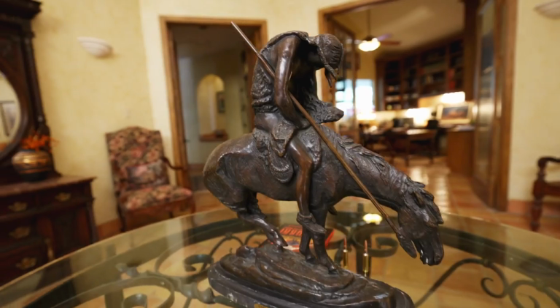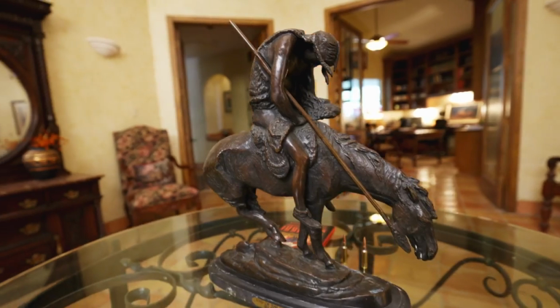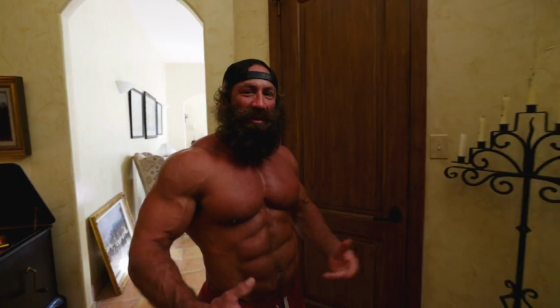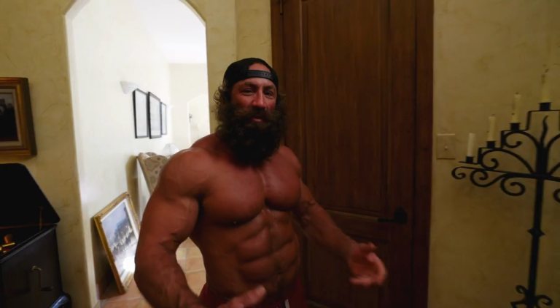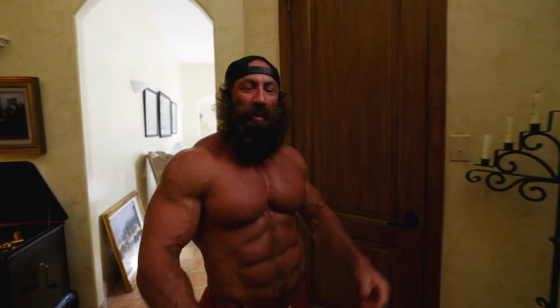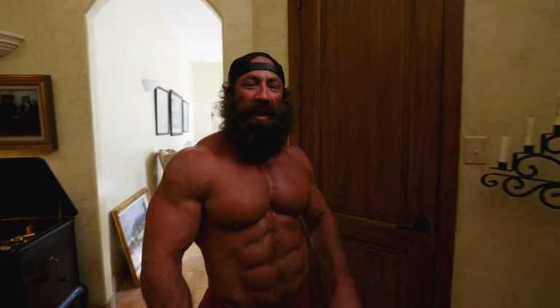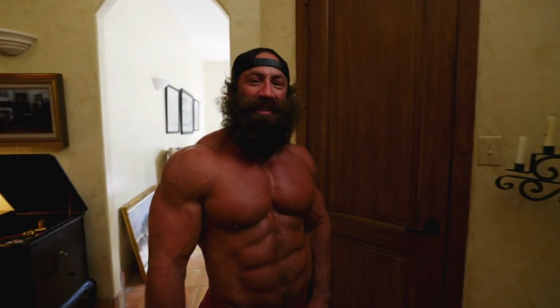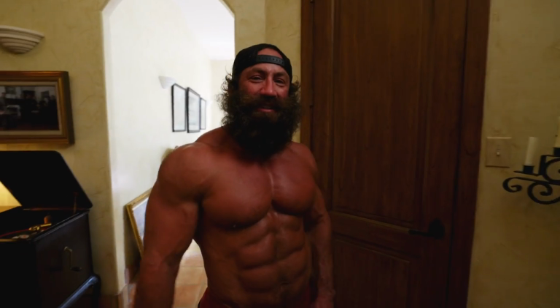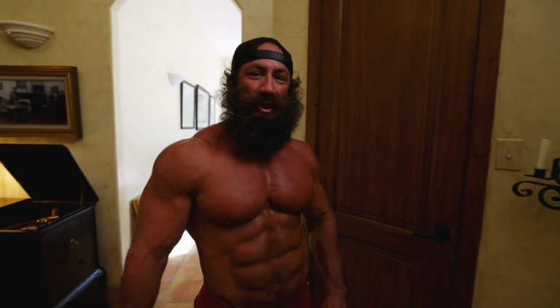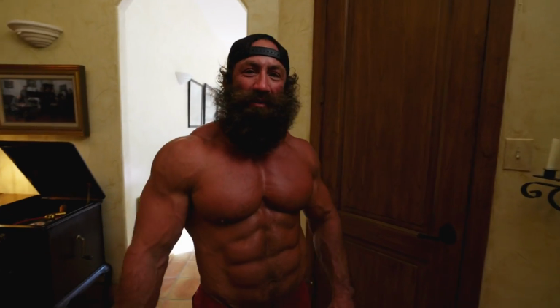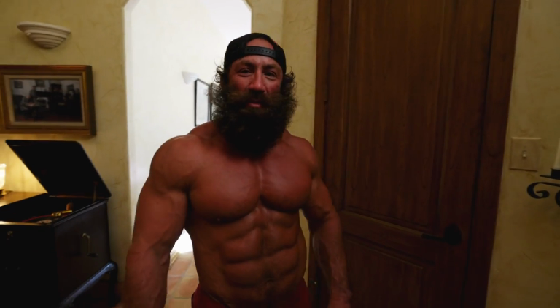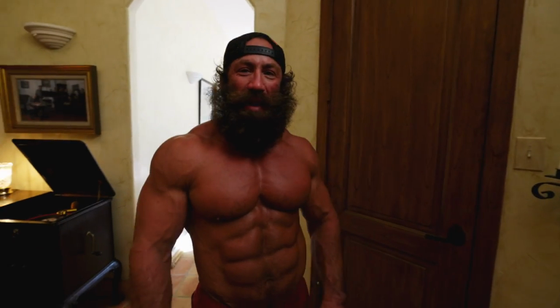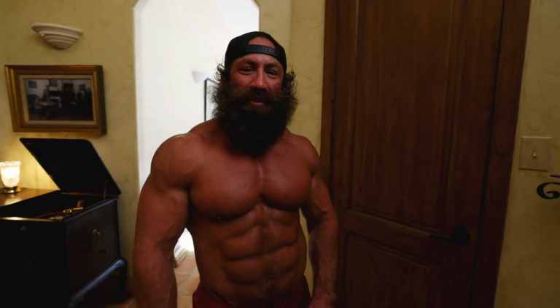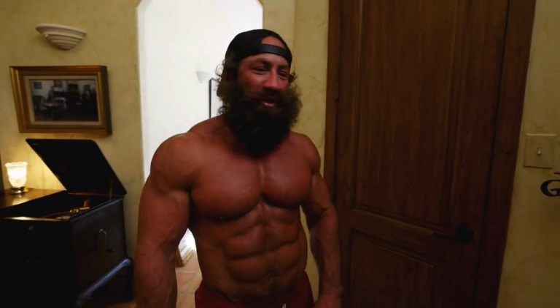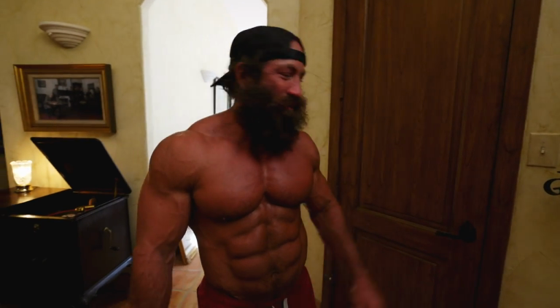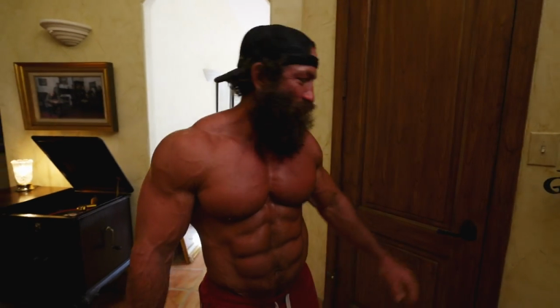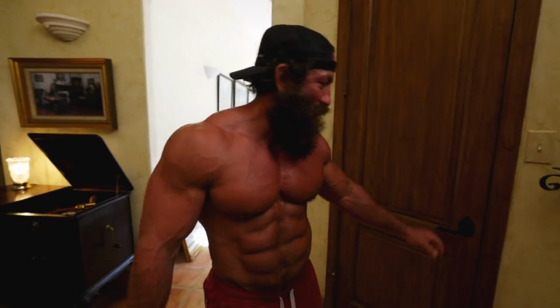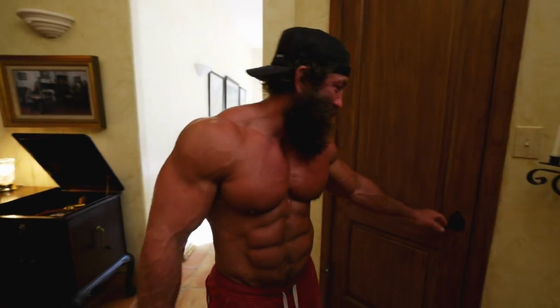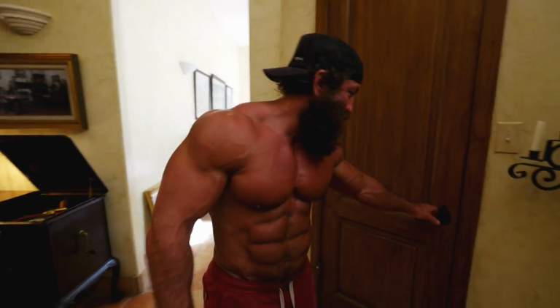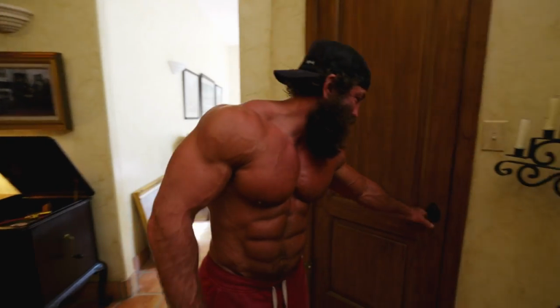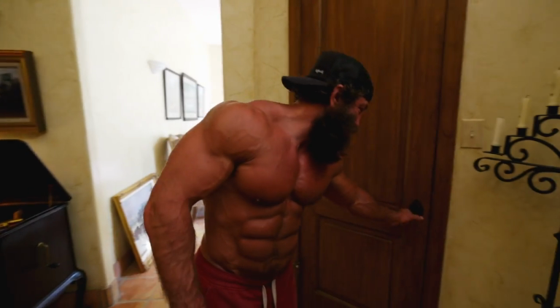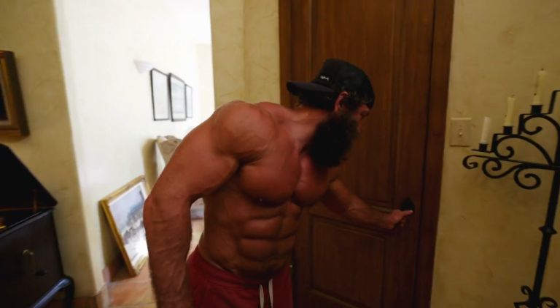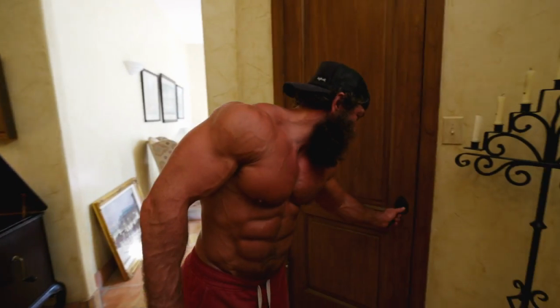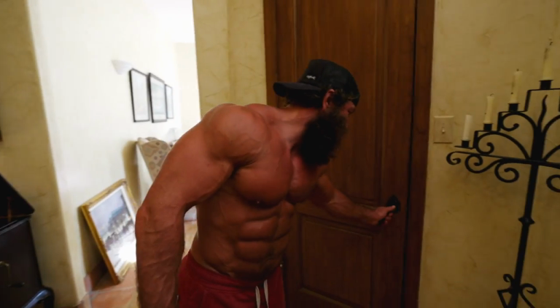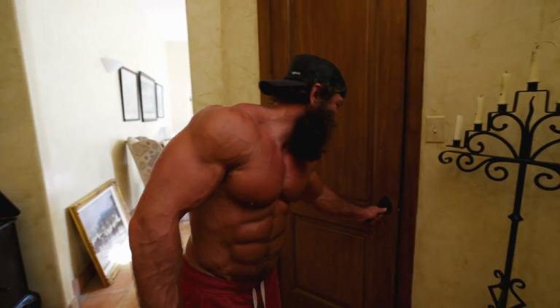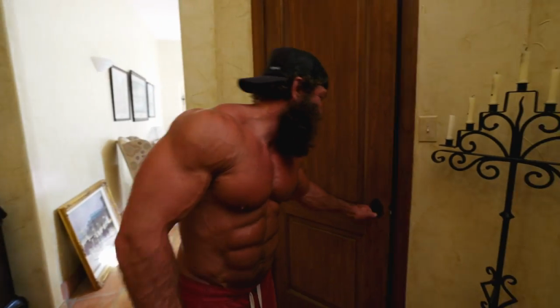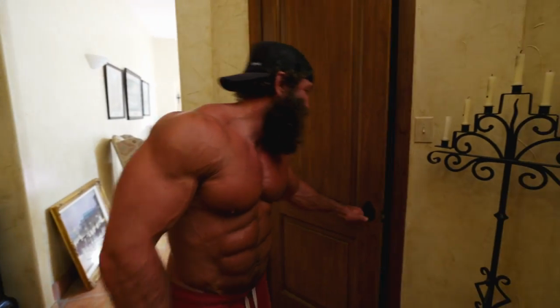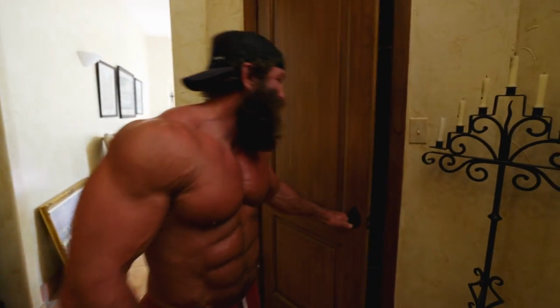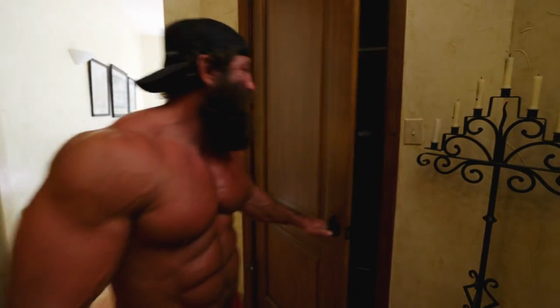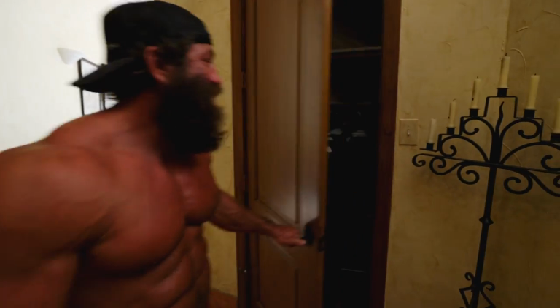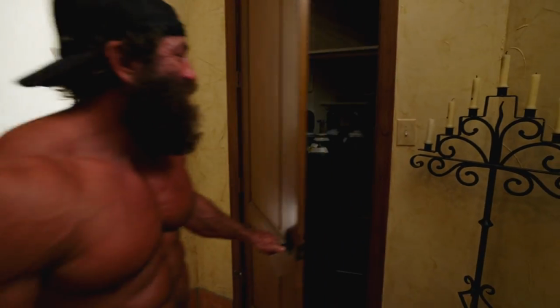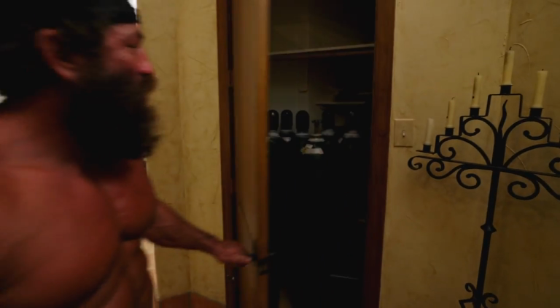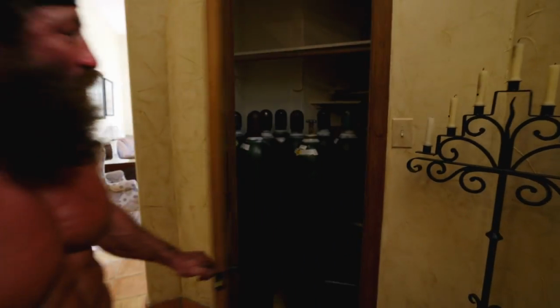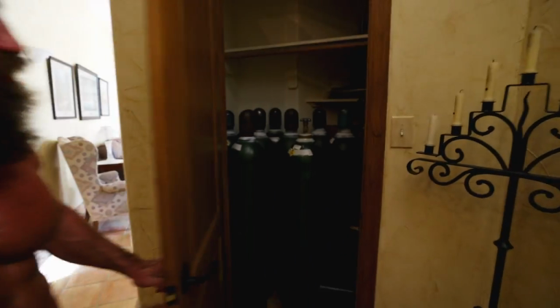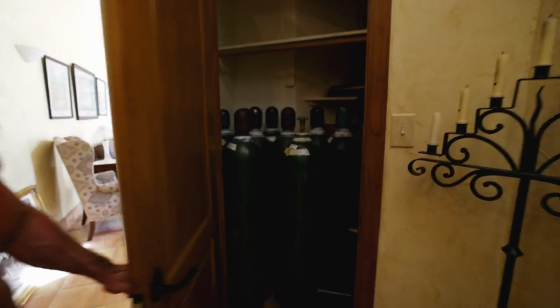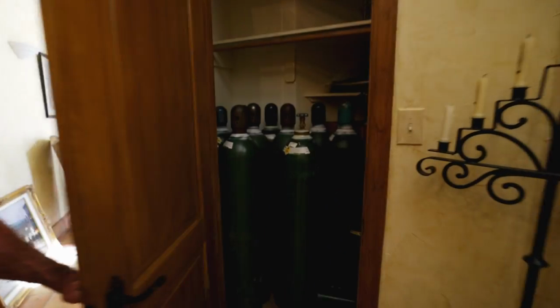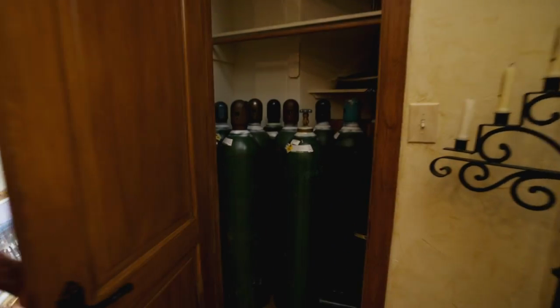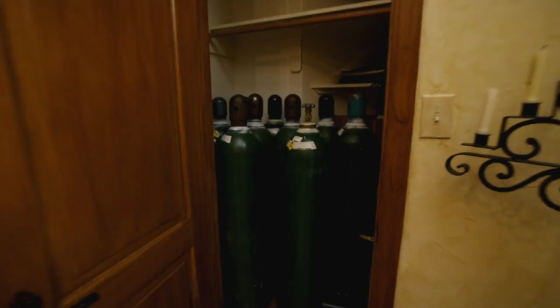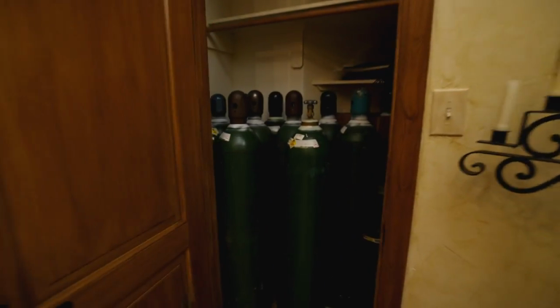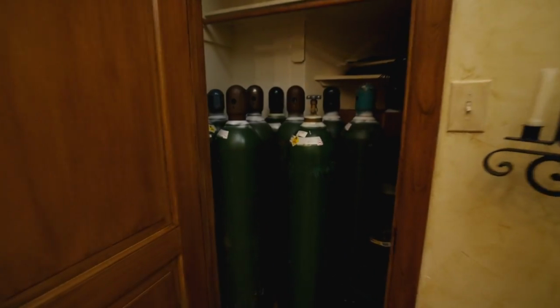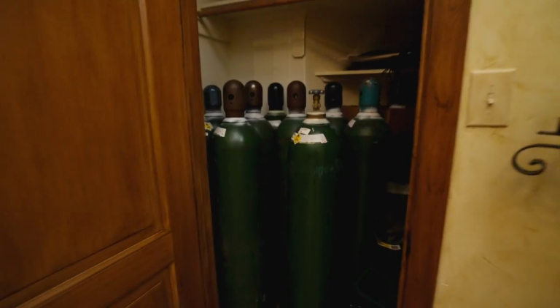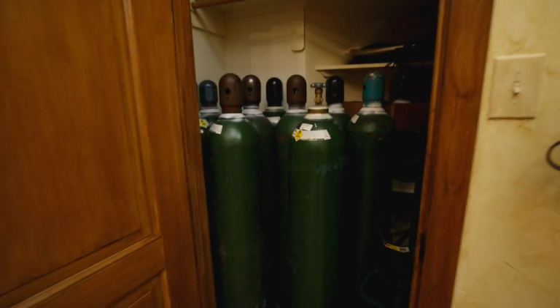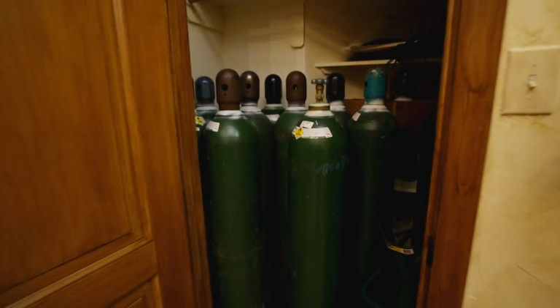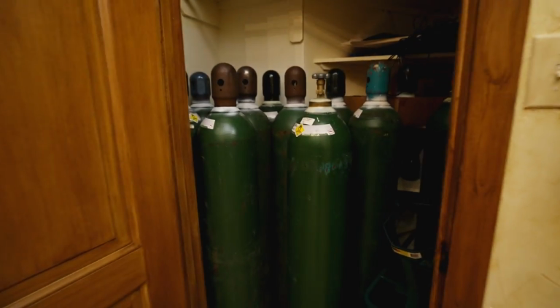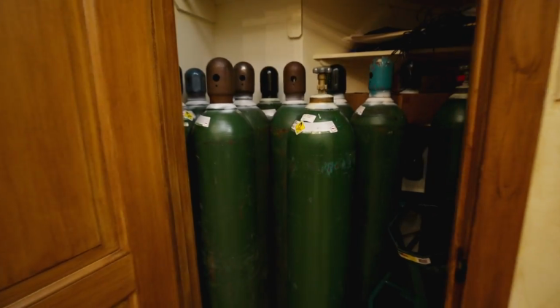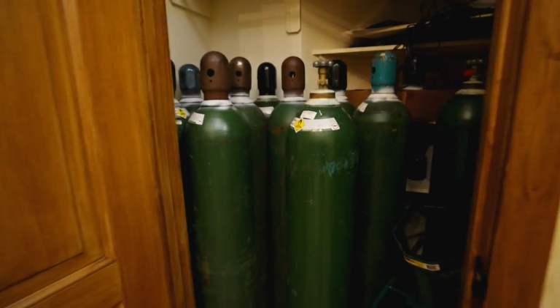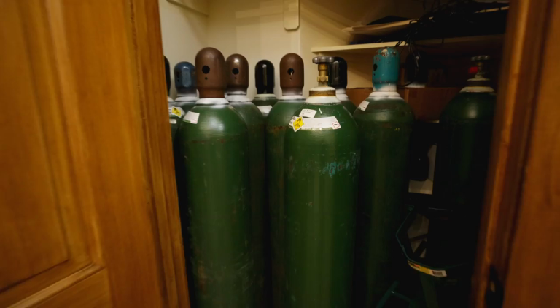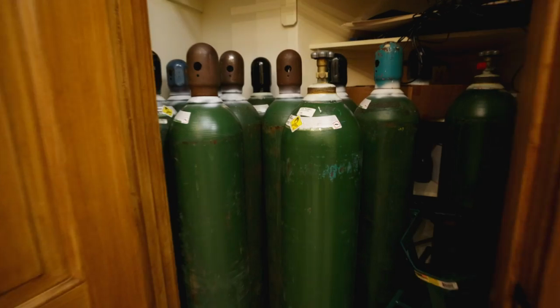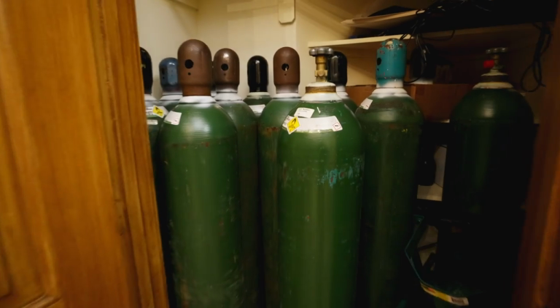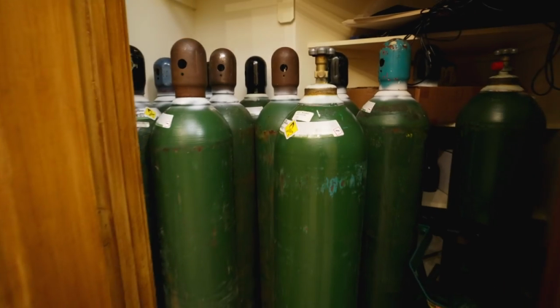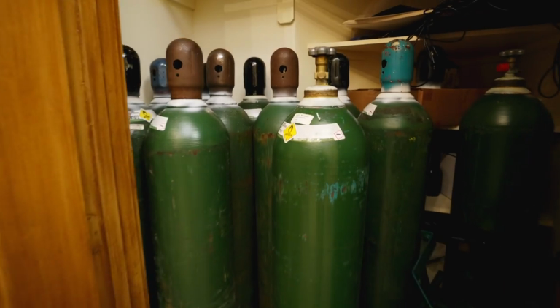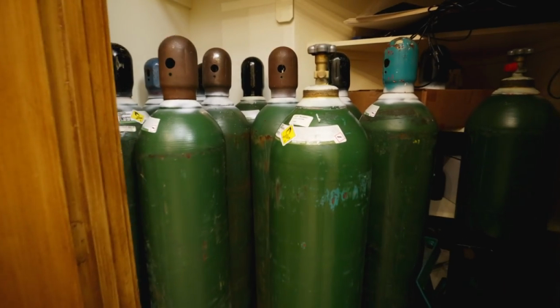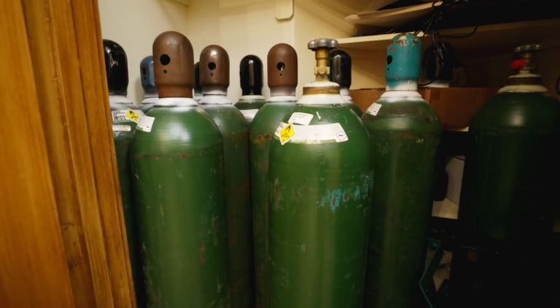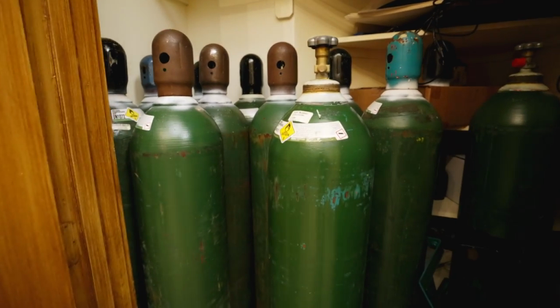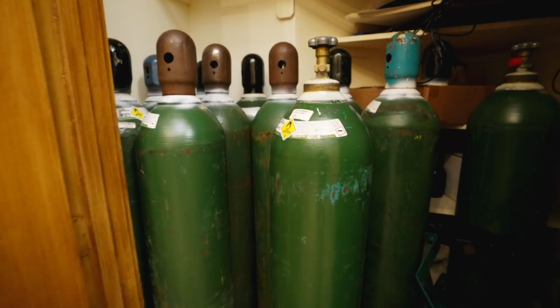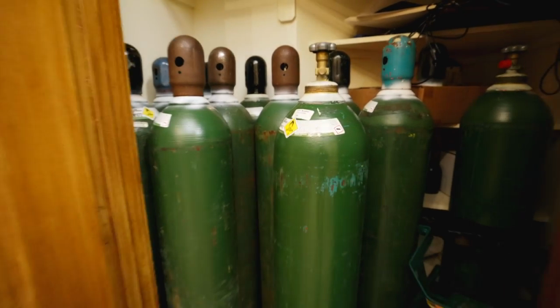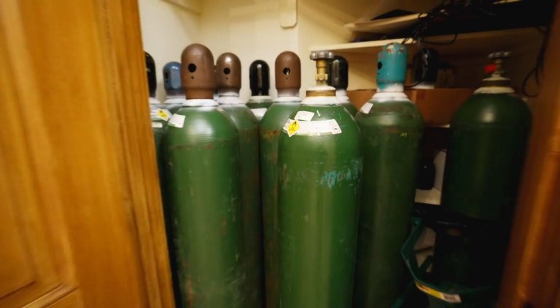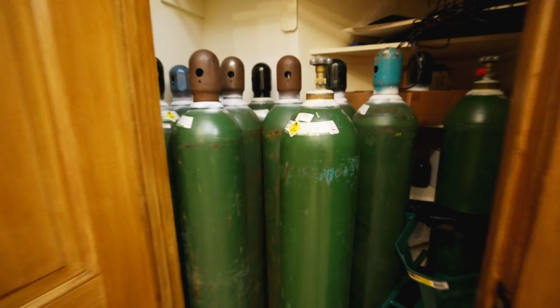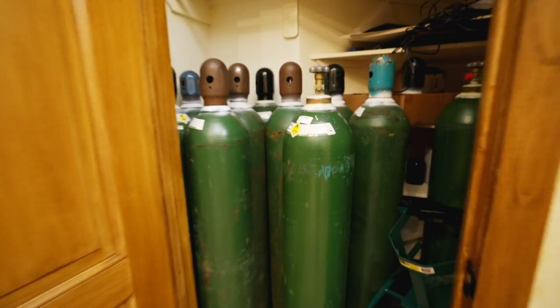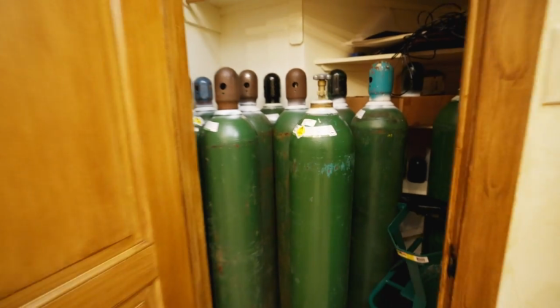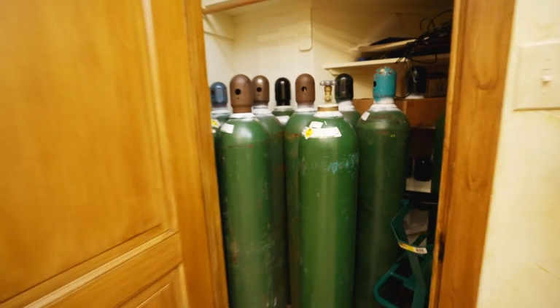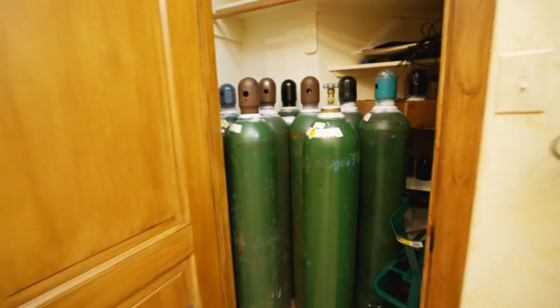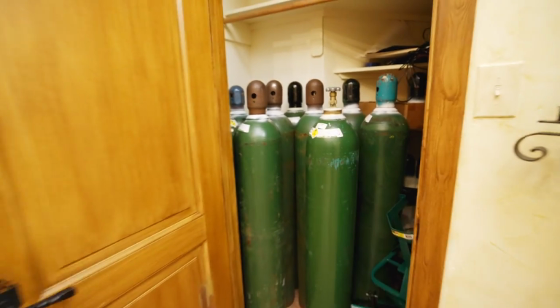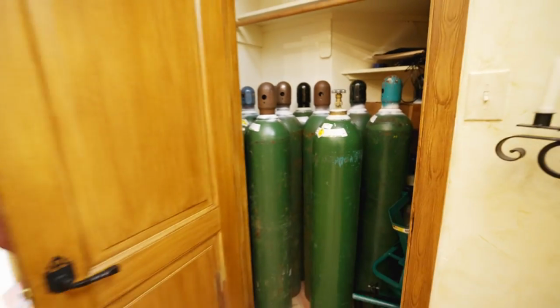Some people like to show off their pantry. I like to show off my oxygen canisters. We are ready.